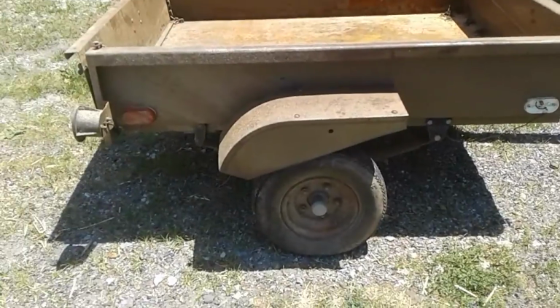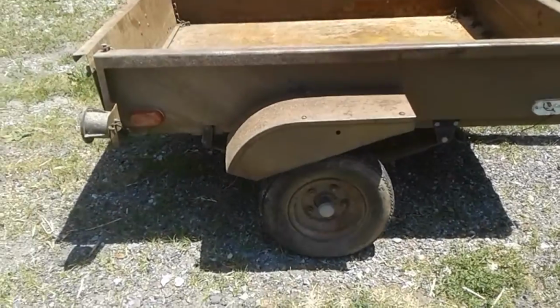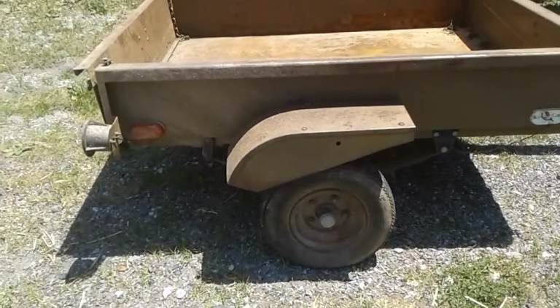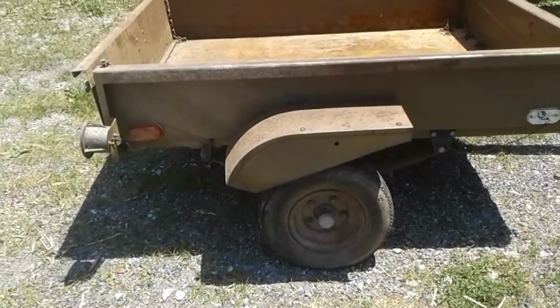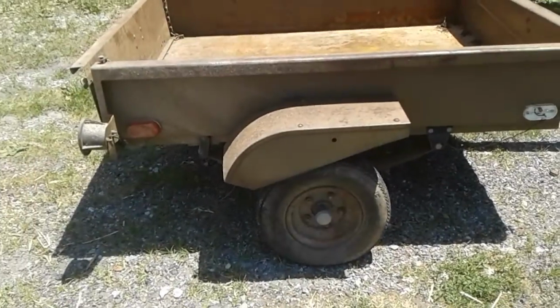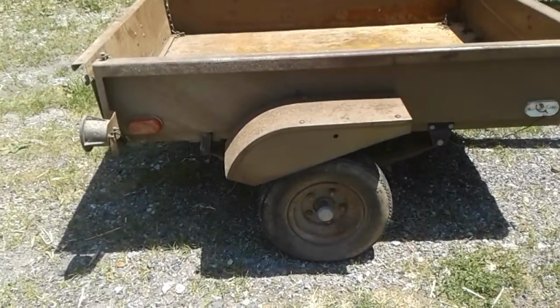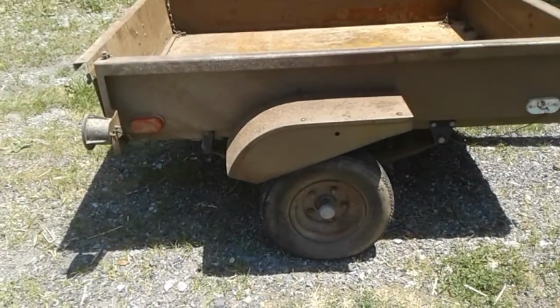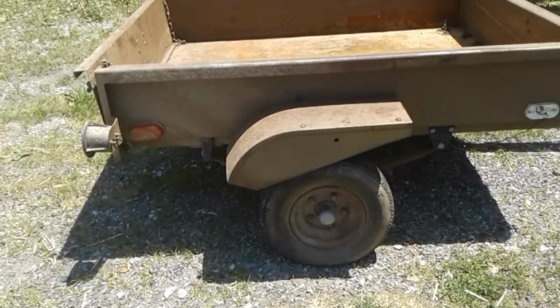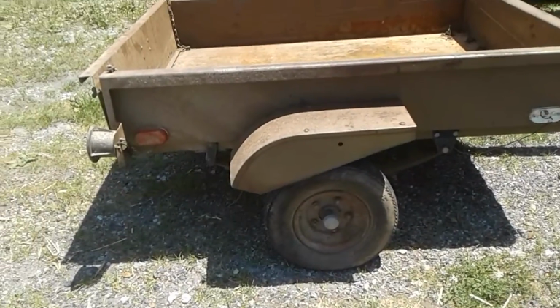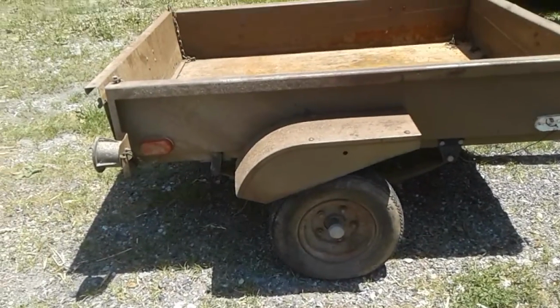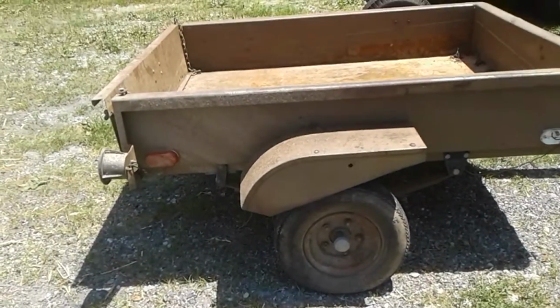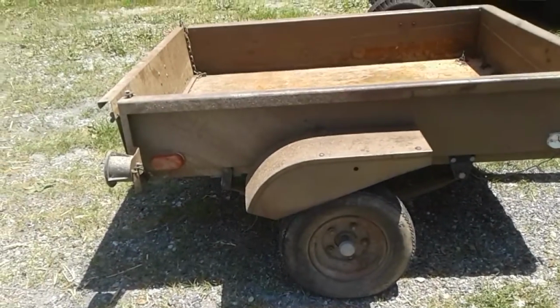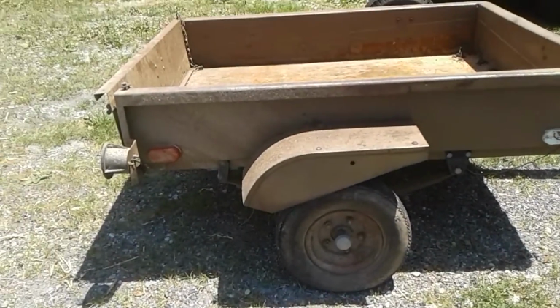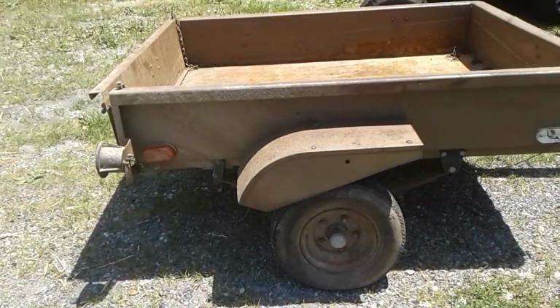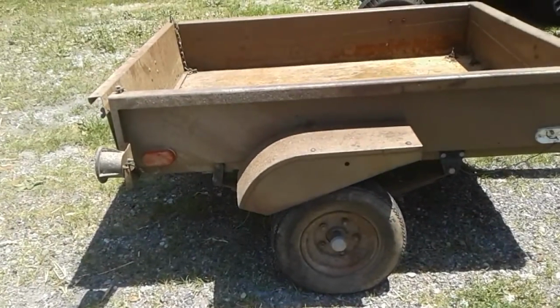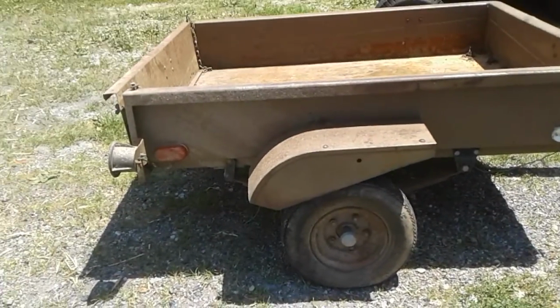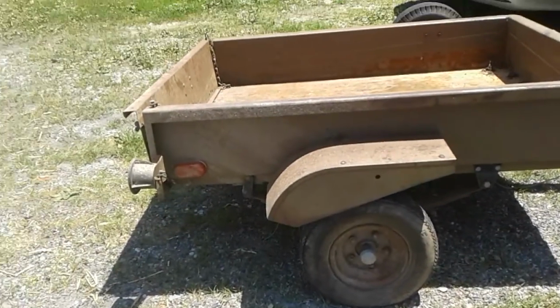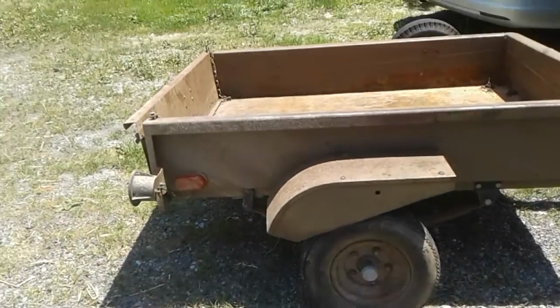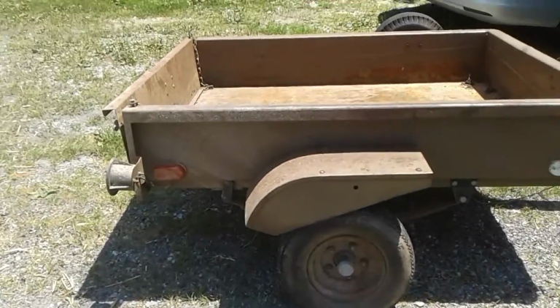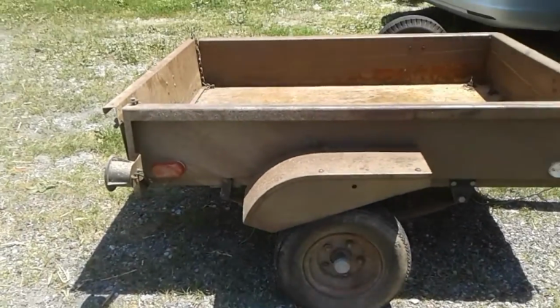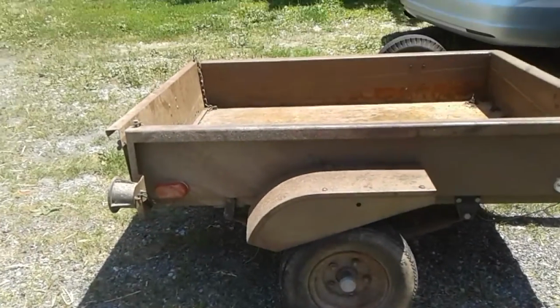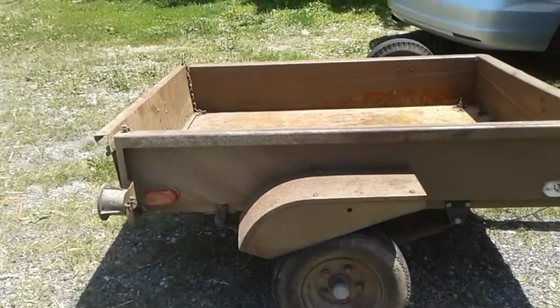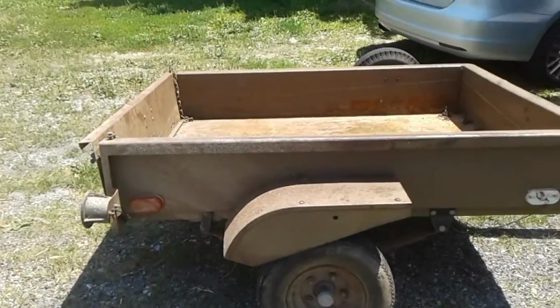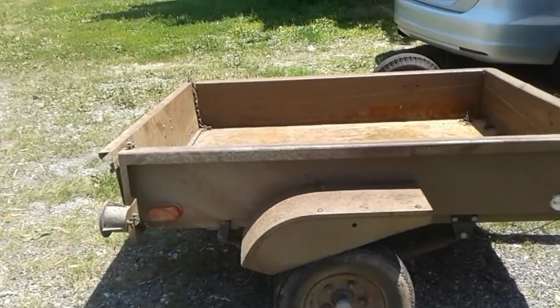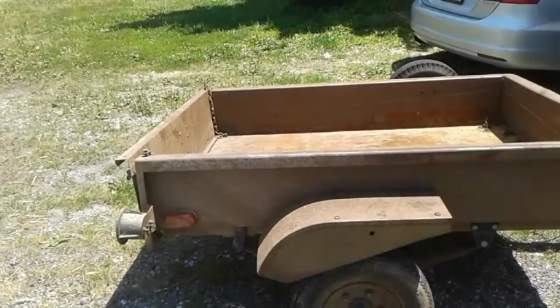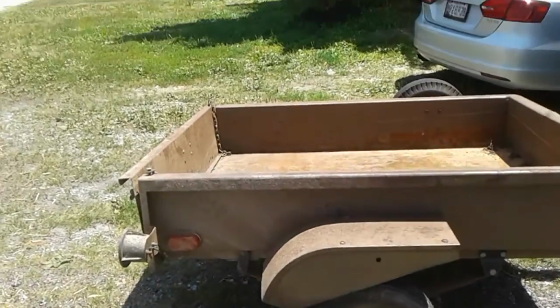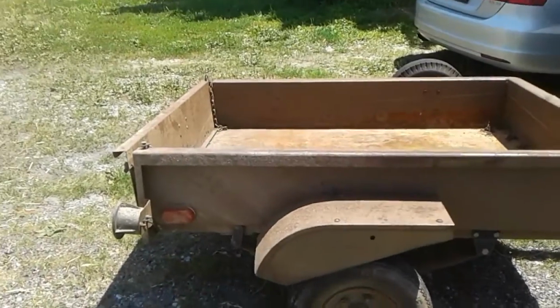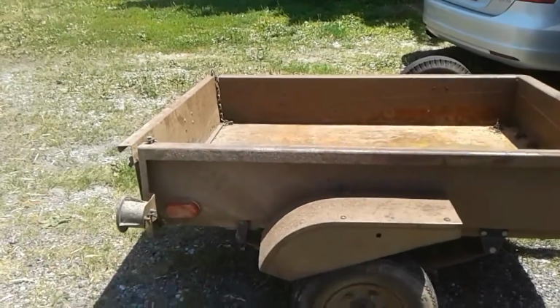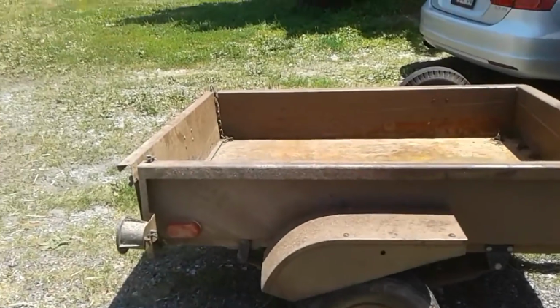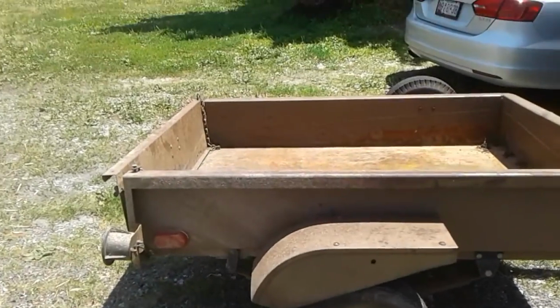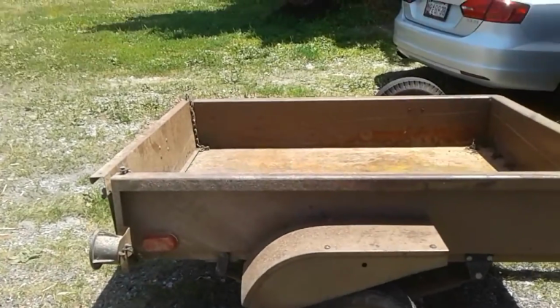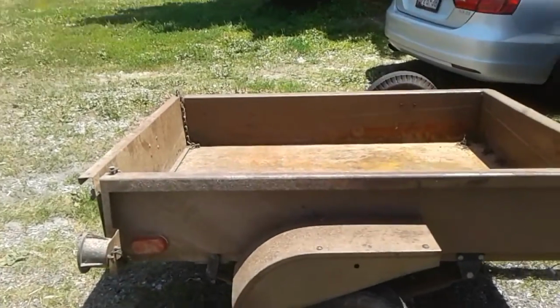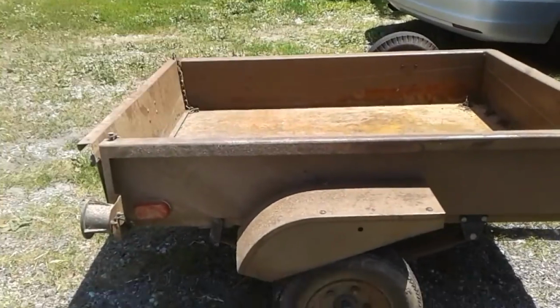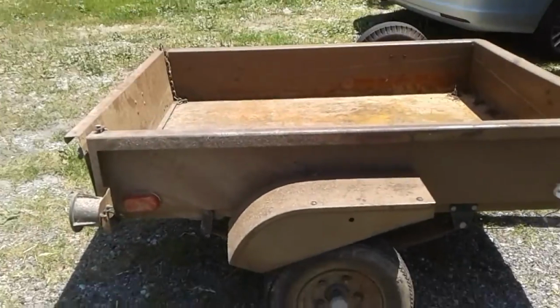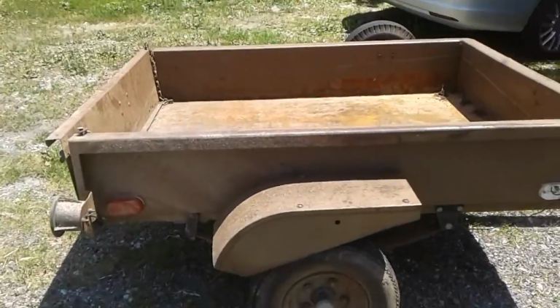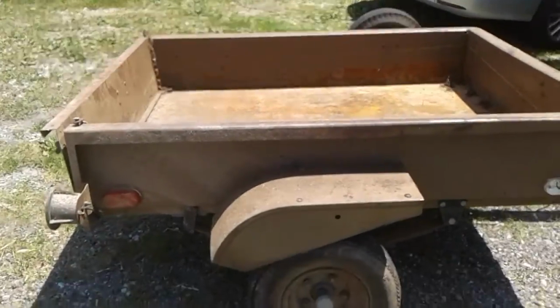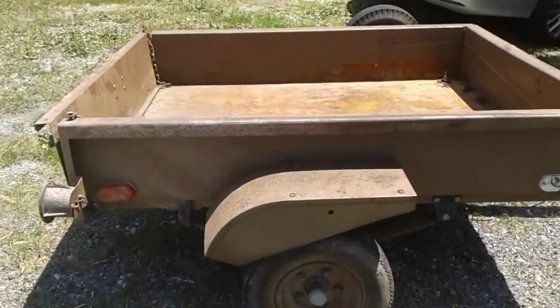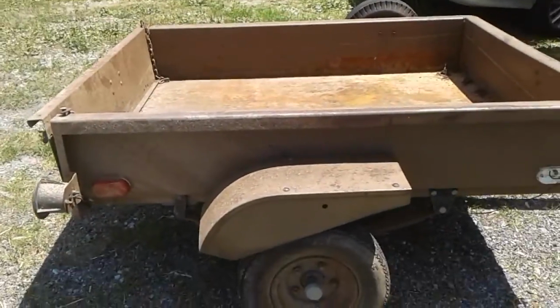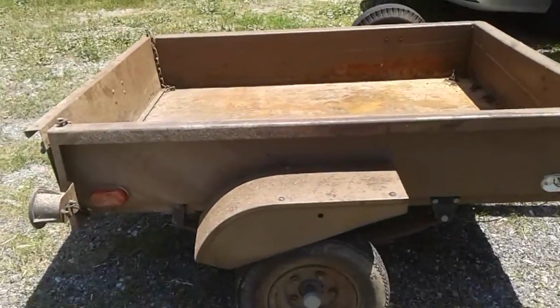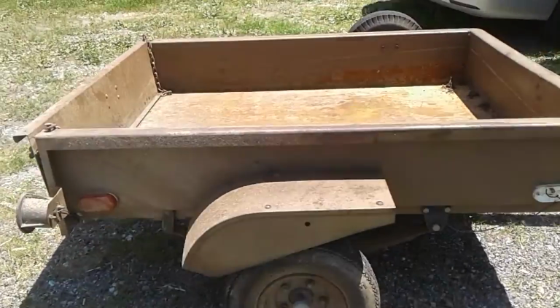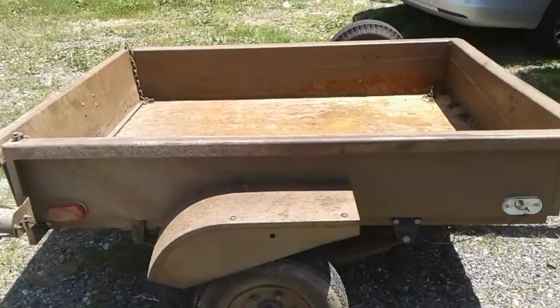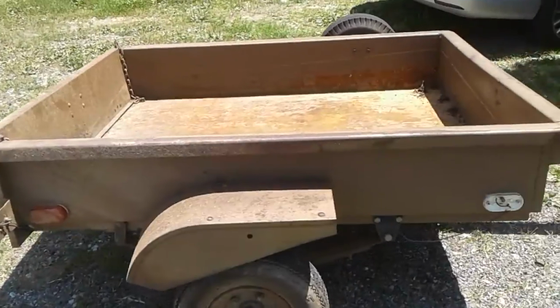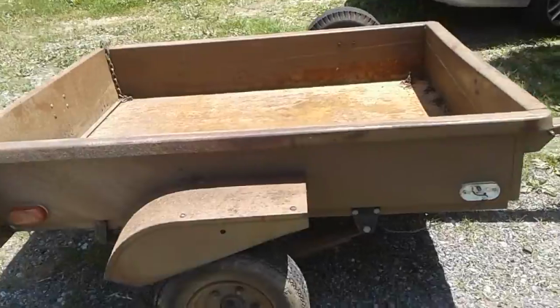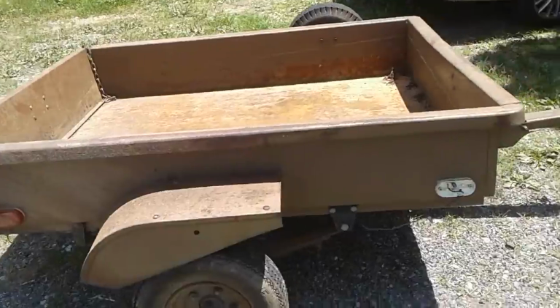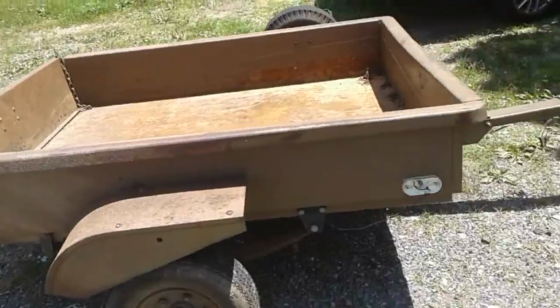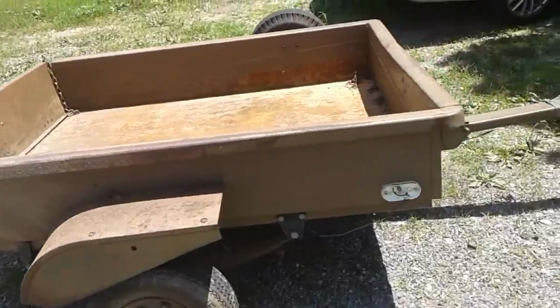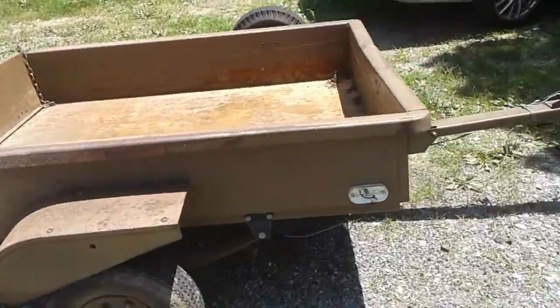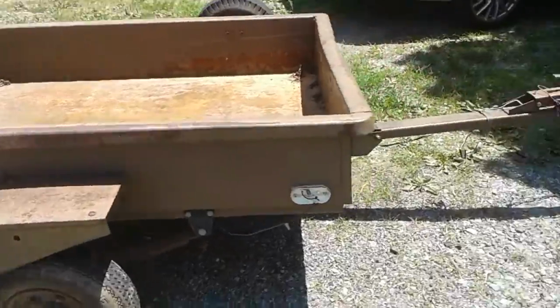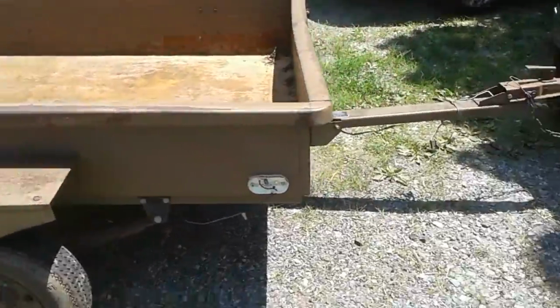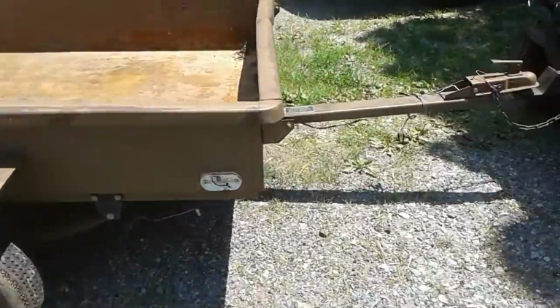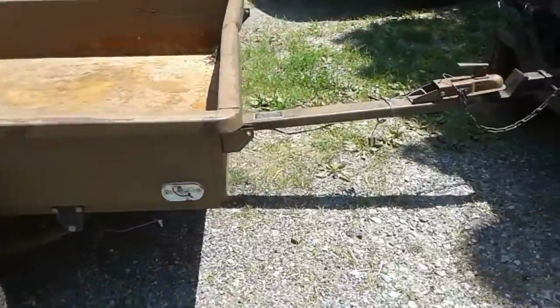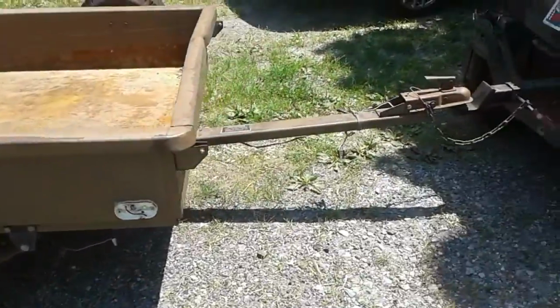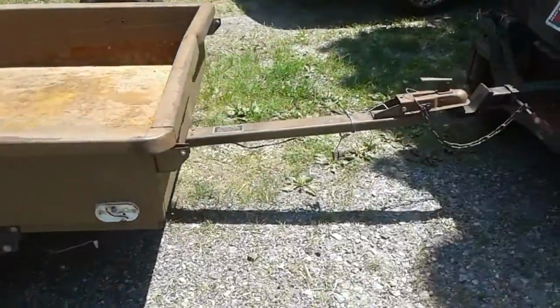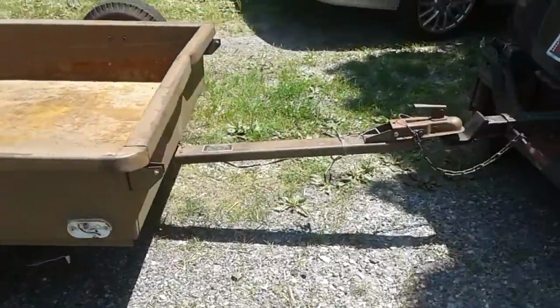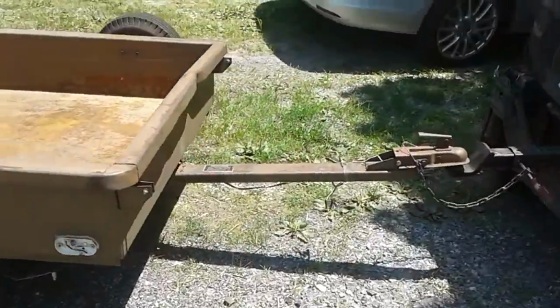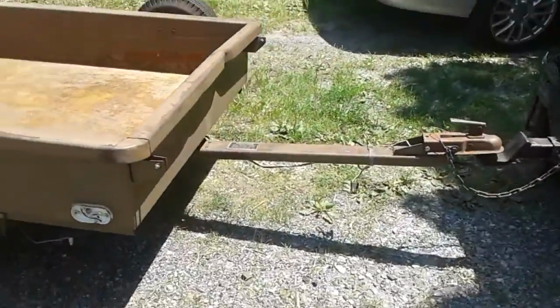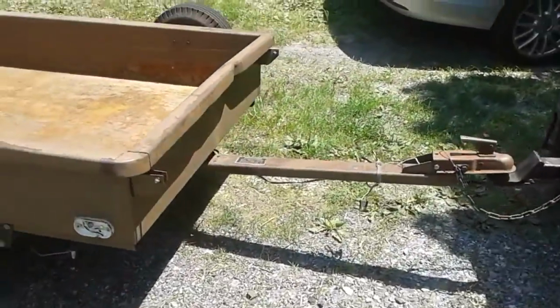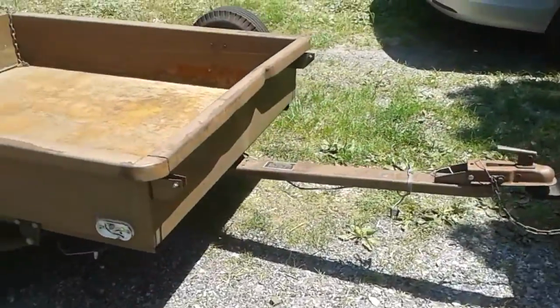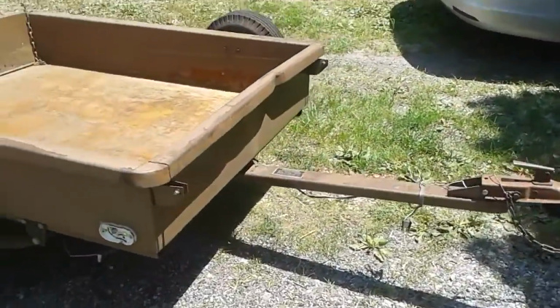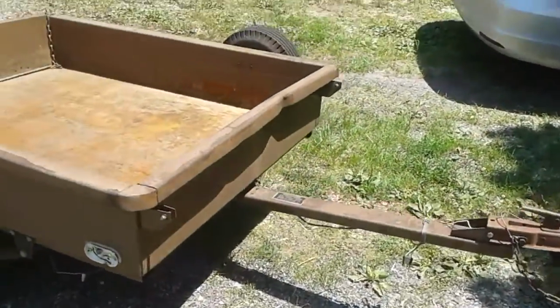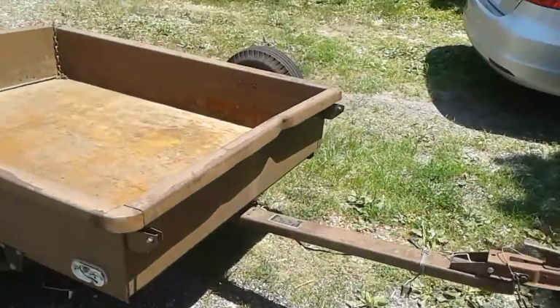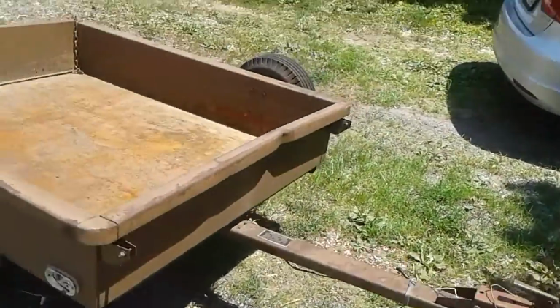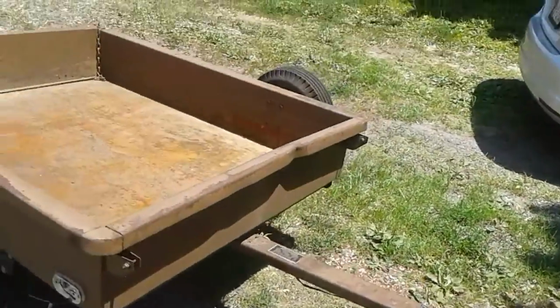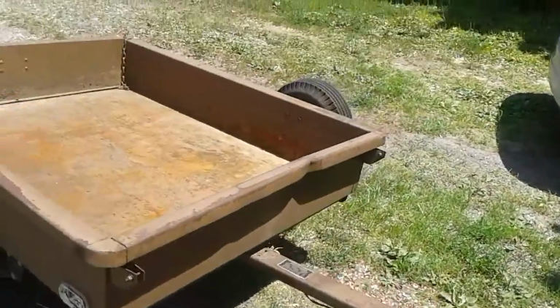Five lug. Are they eight inch? They're eight inch. Got one dent in it.